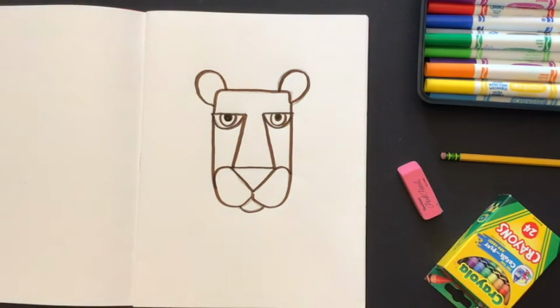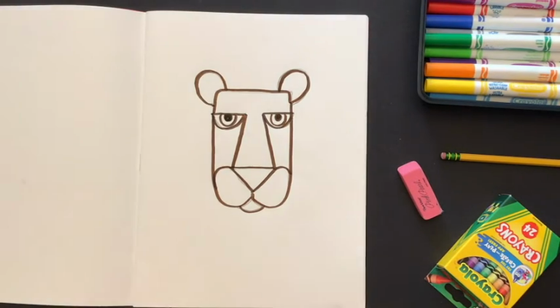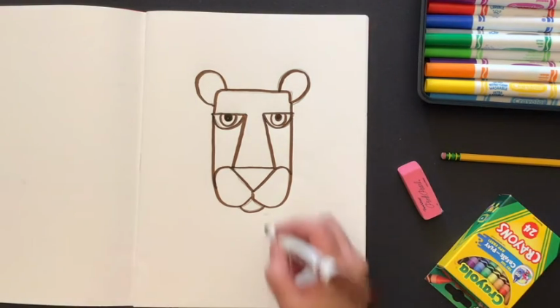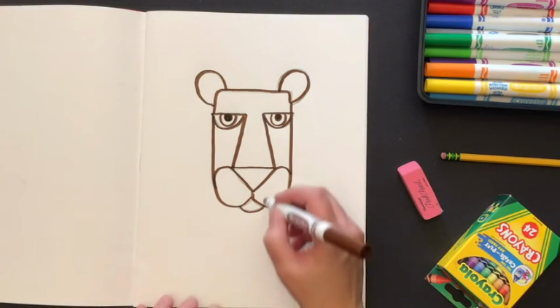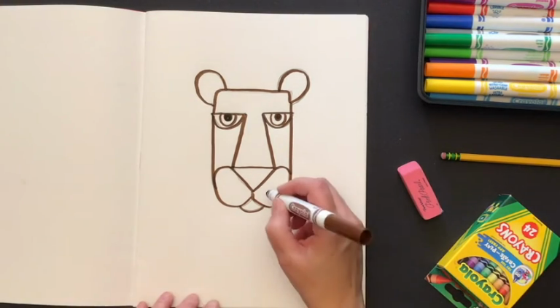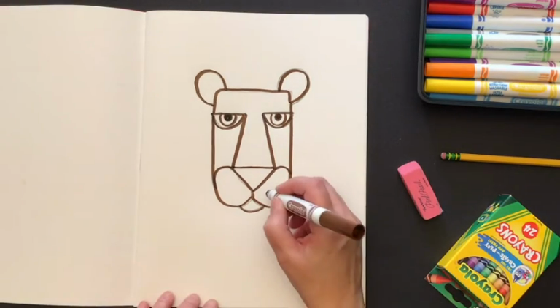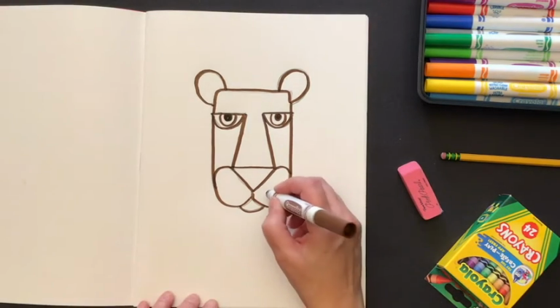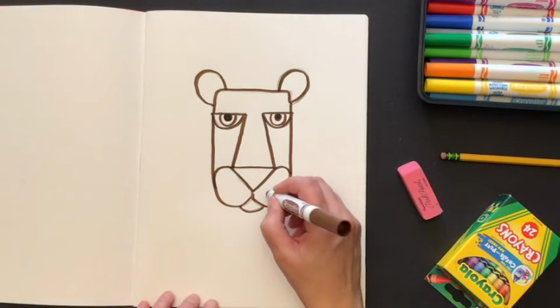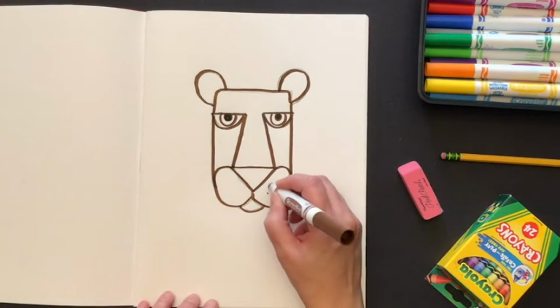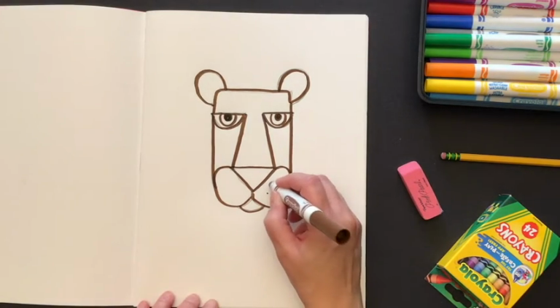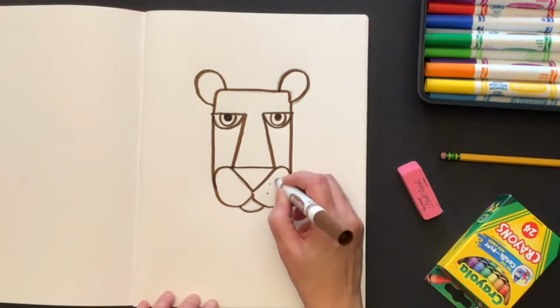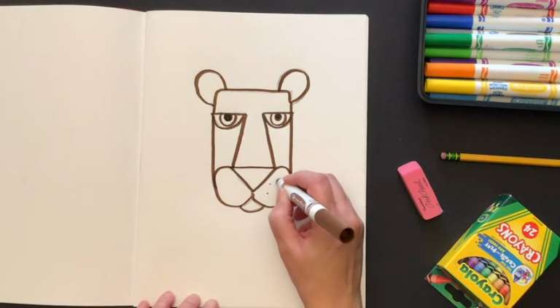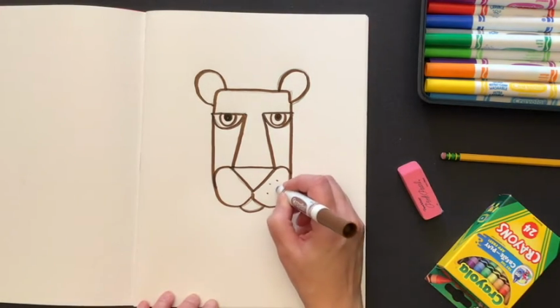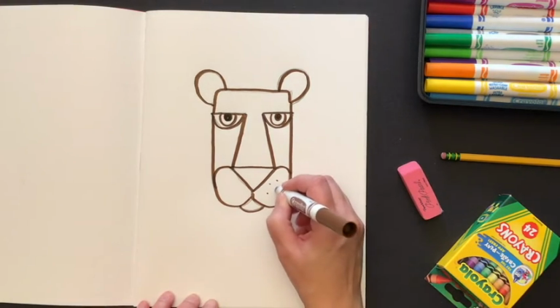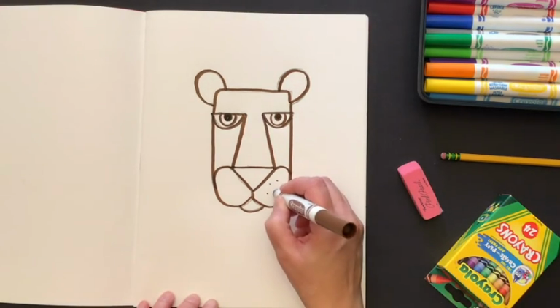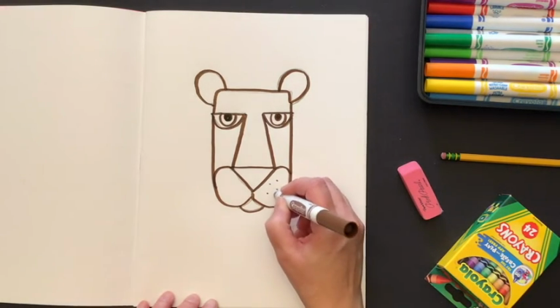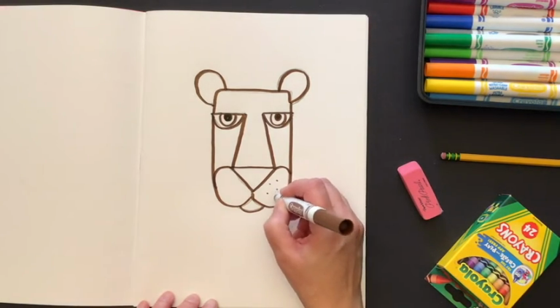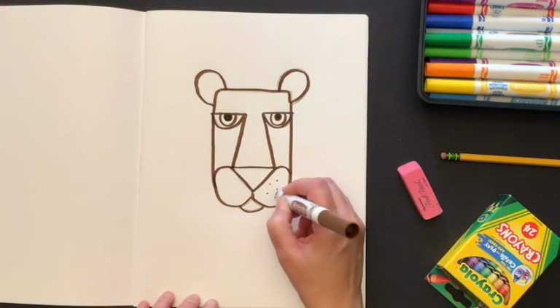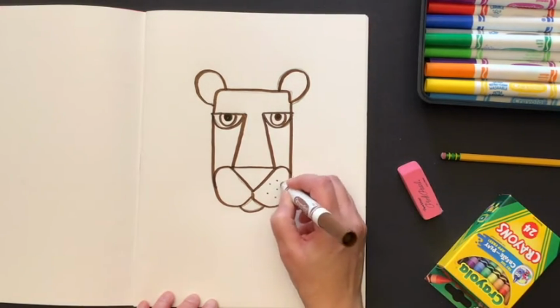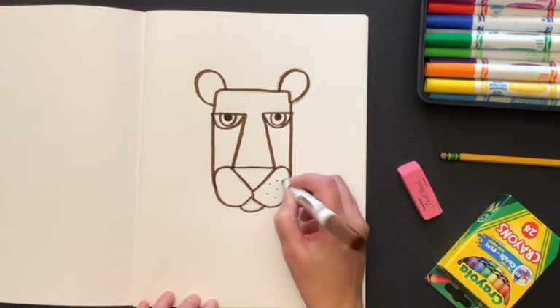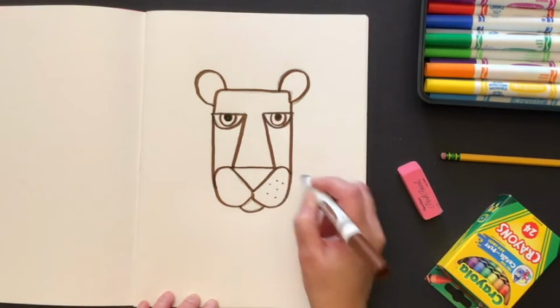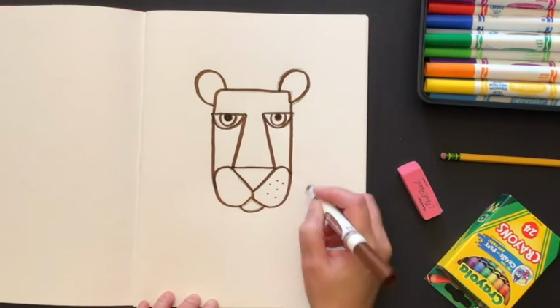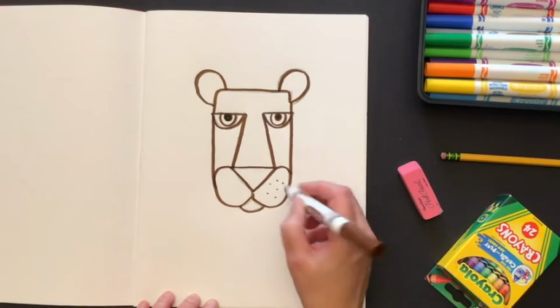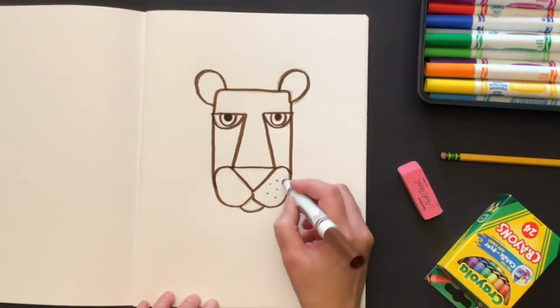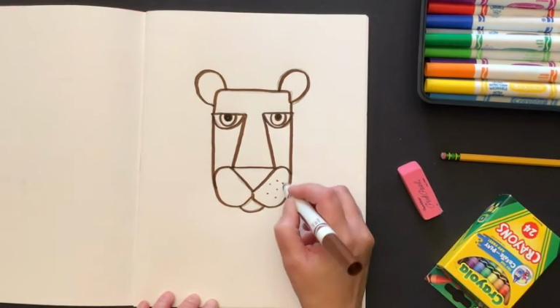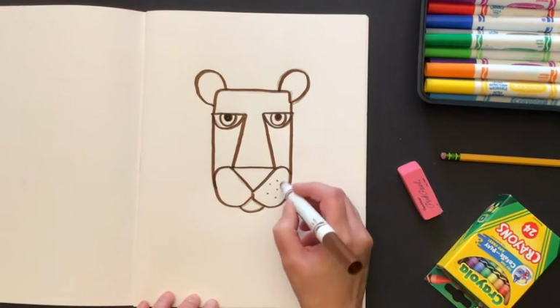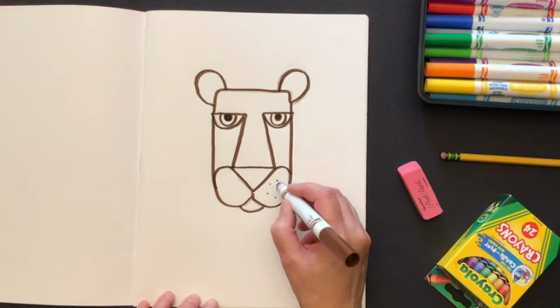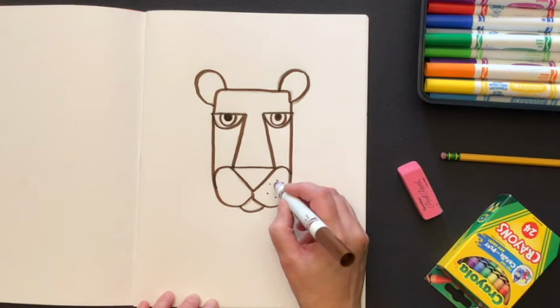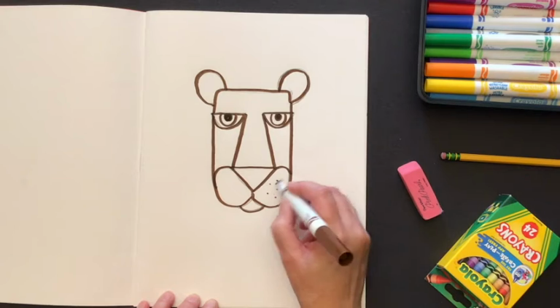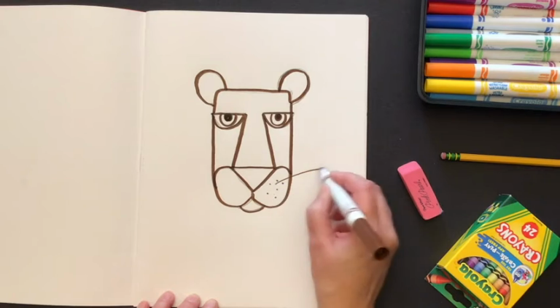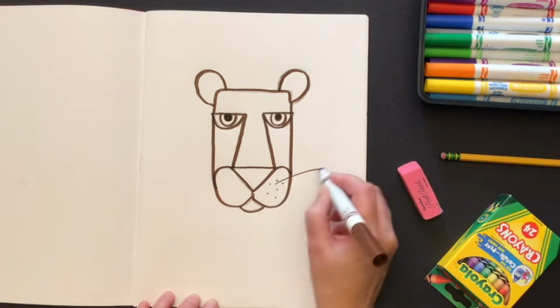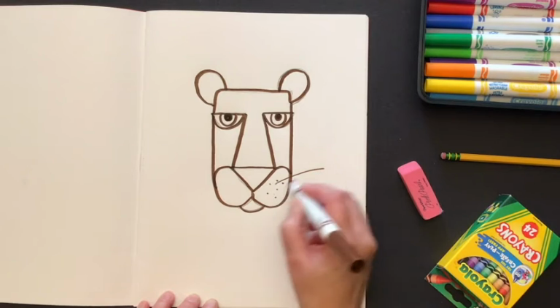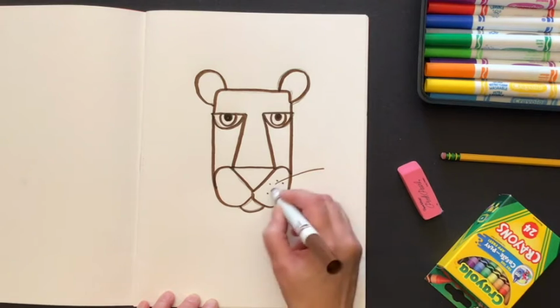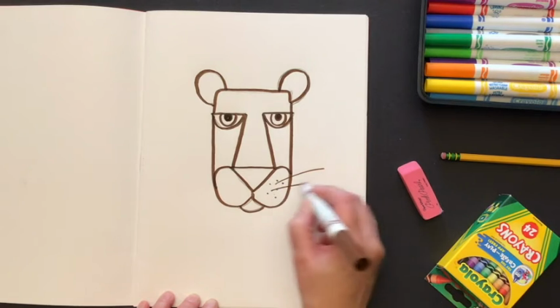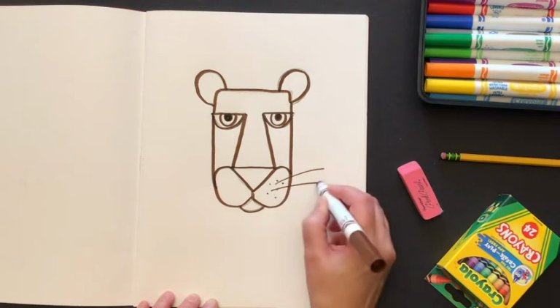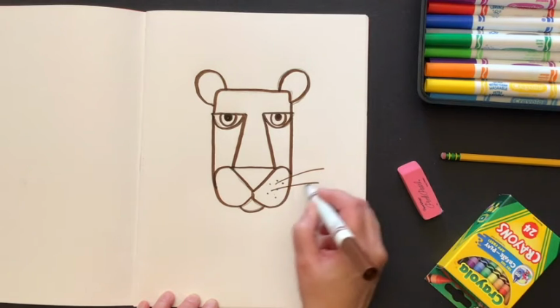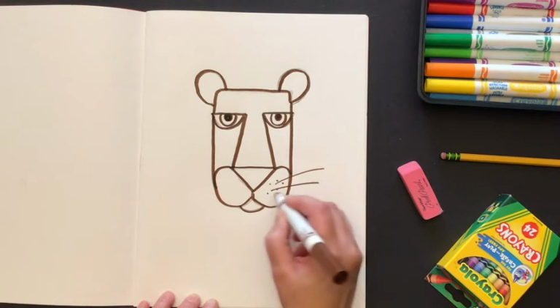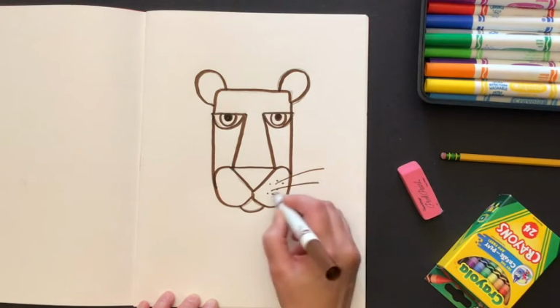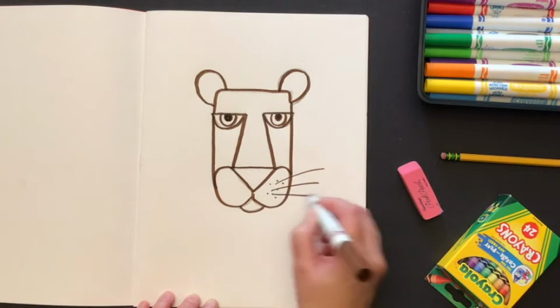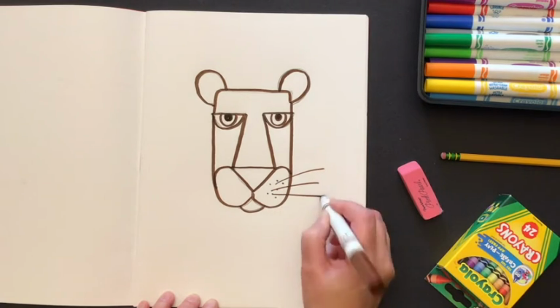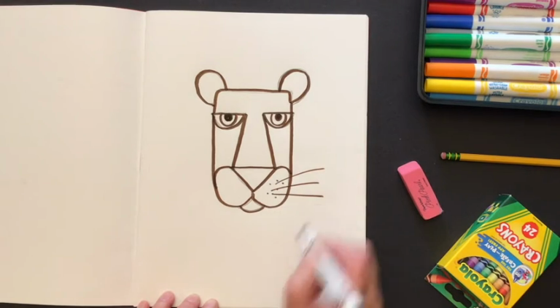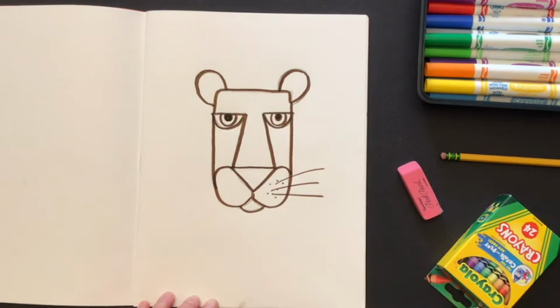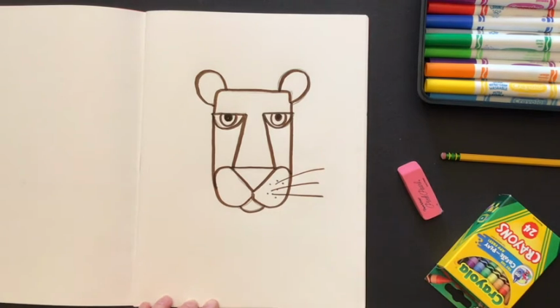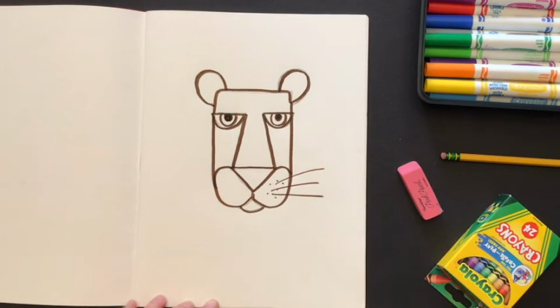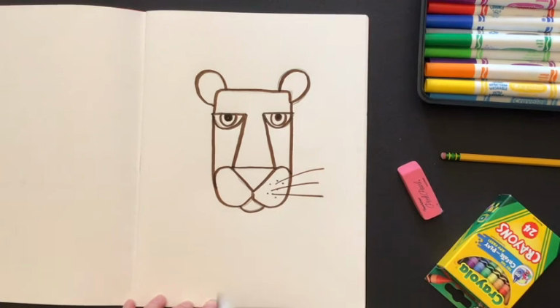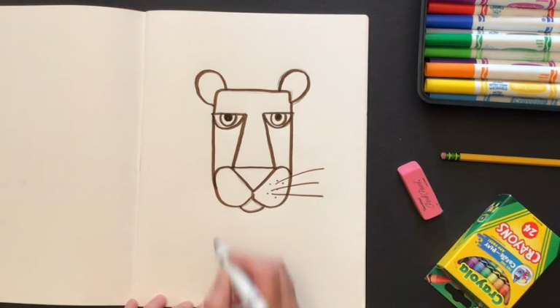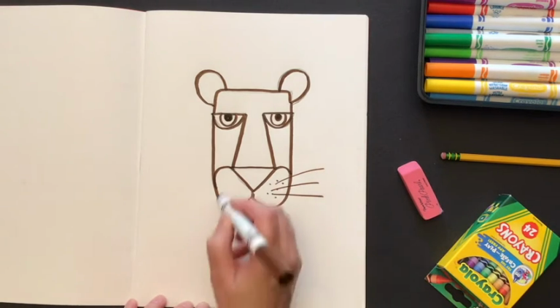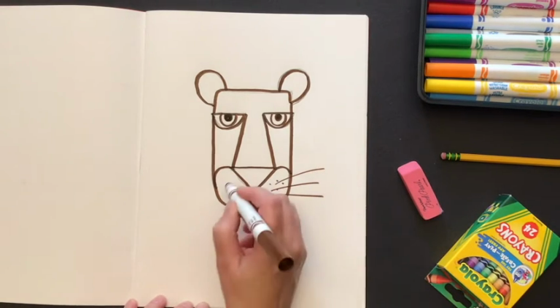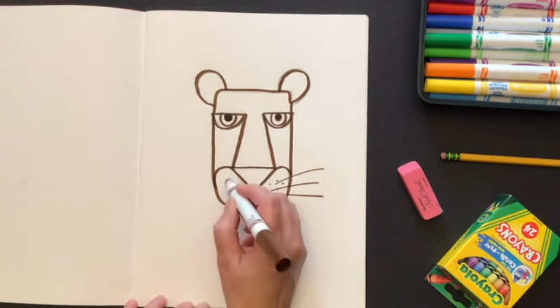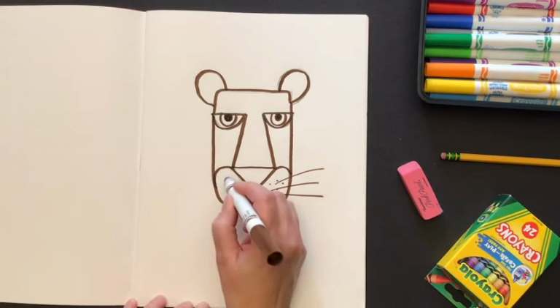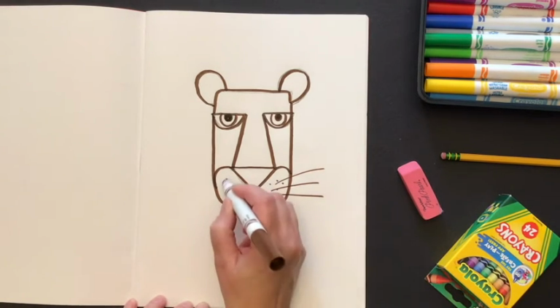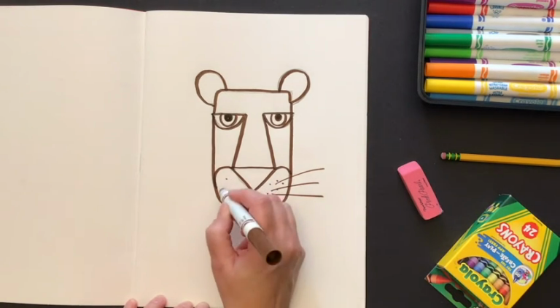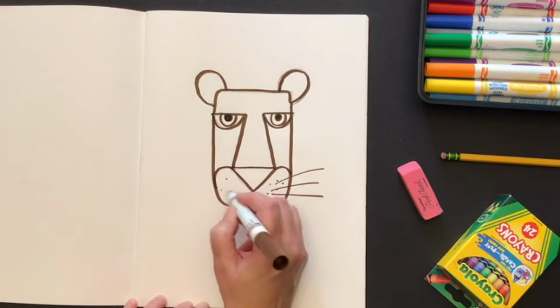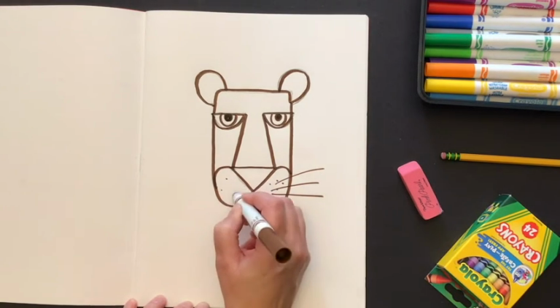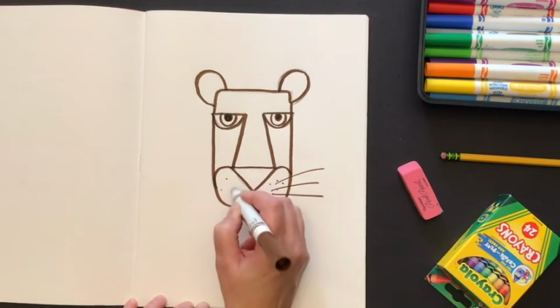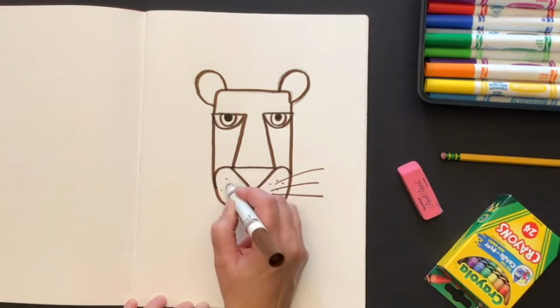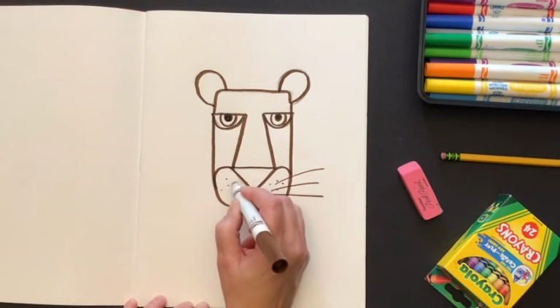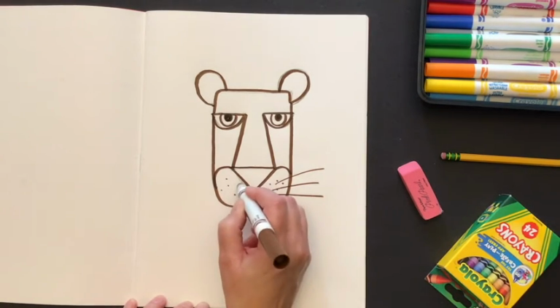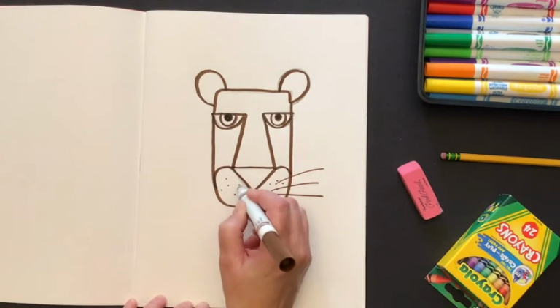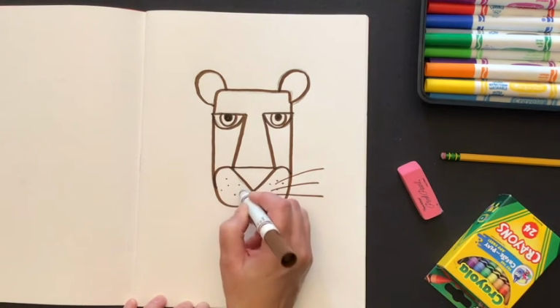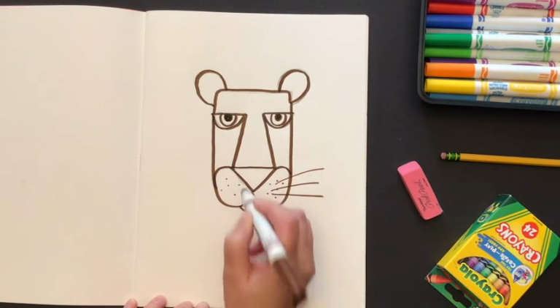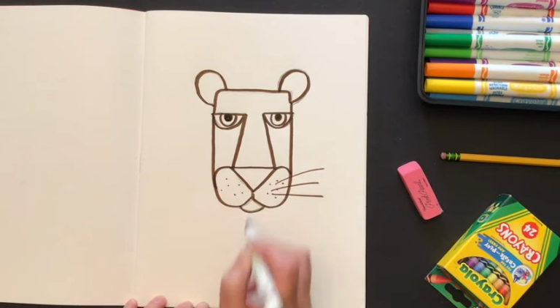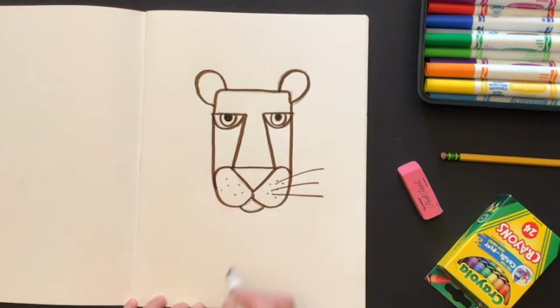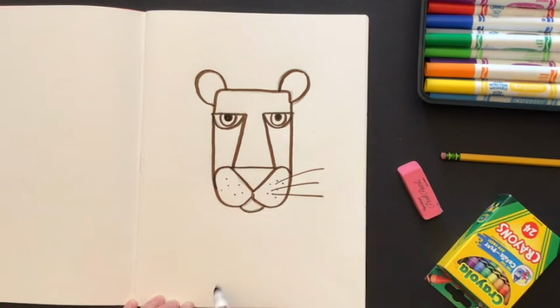Let's add a couple of whiskers — maybe just three lines coming out of the cheek.